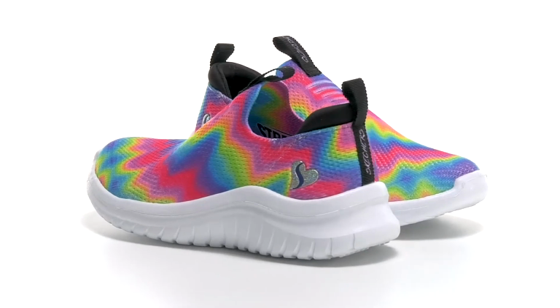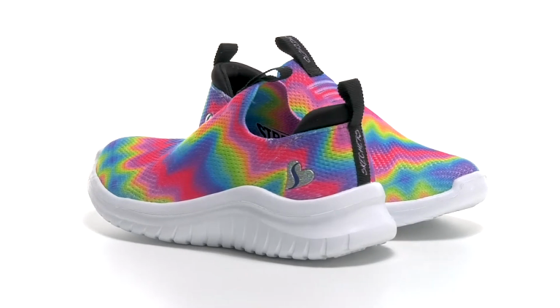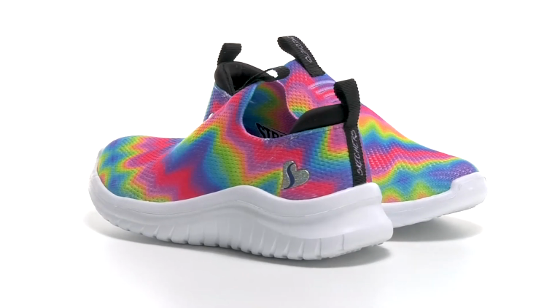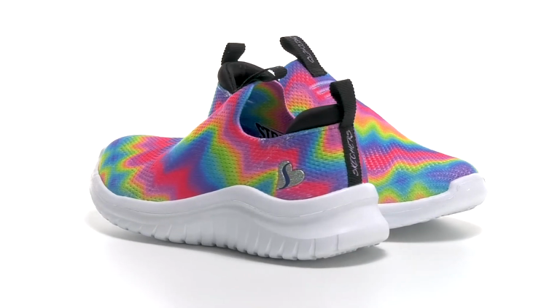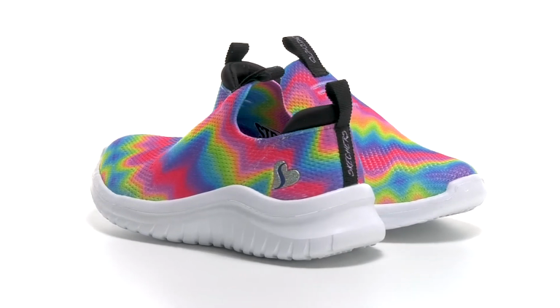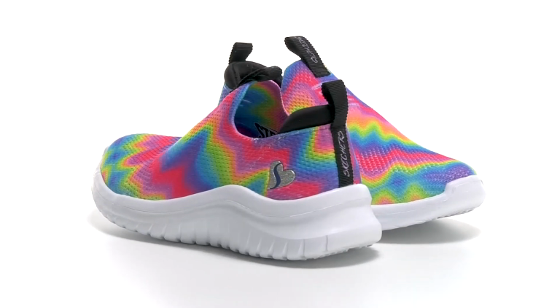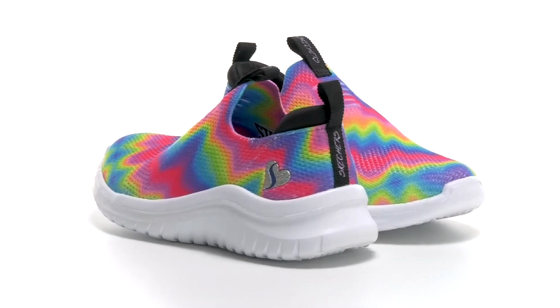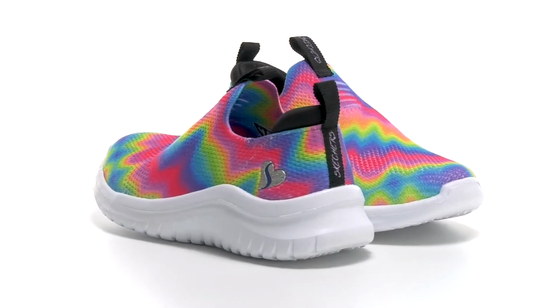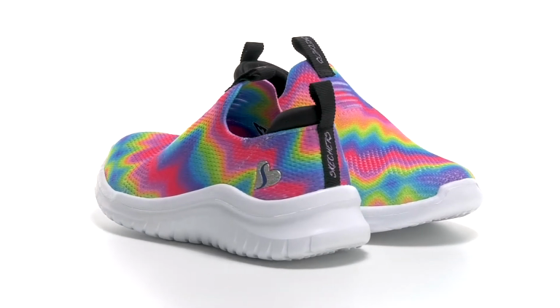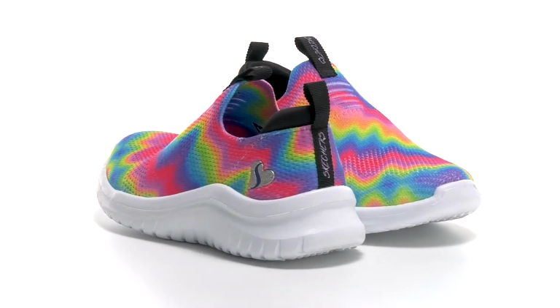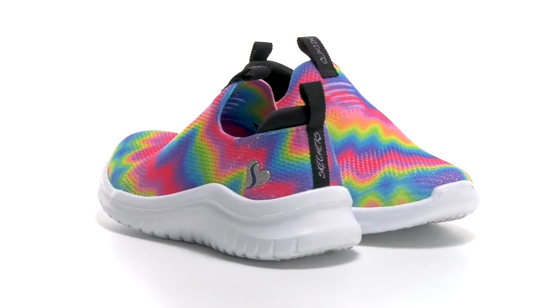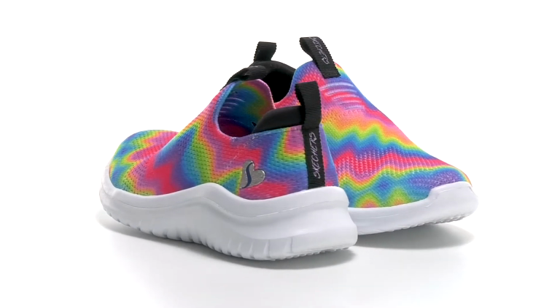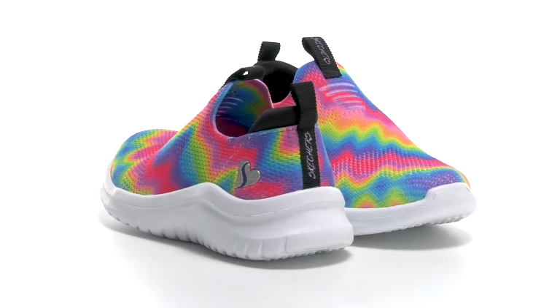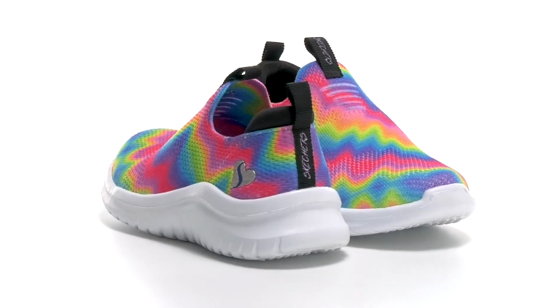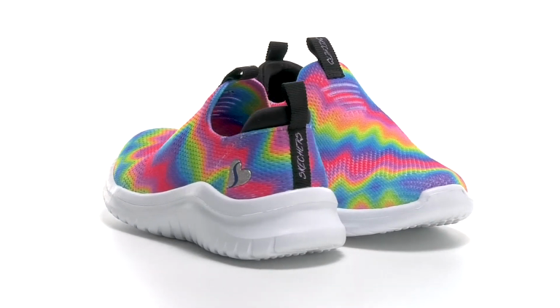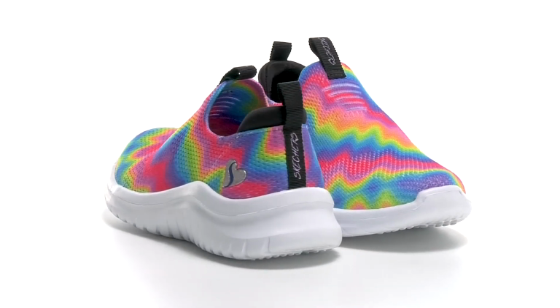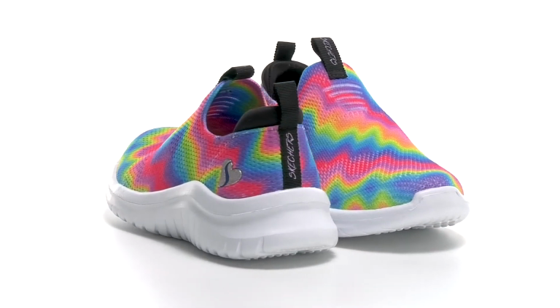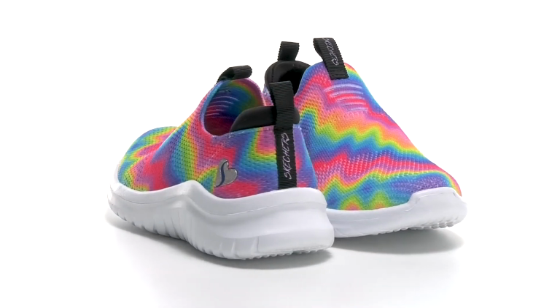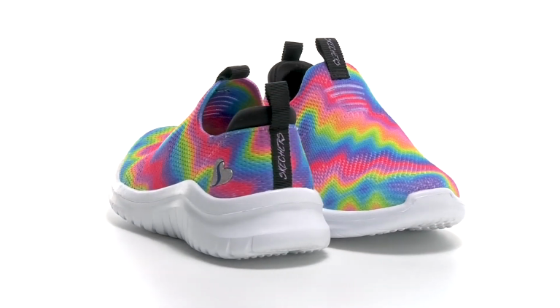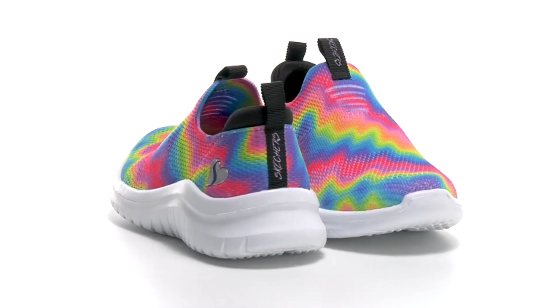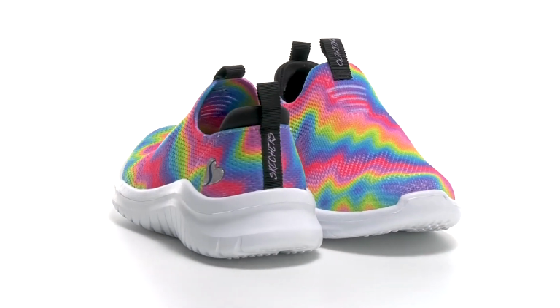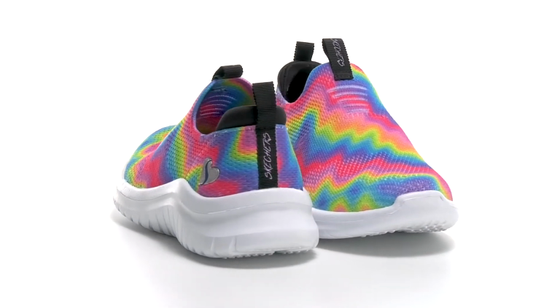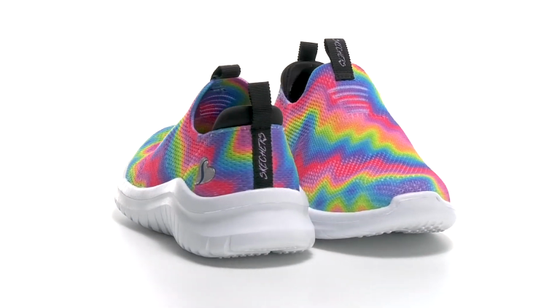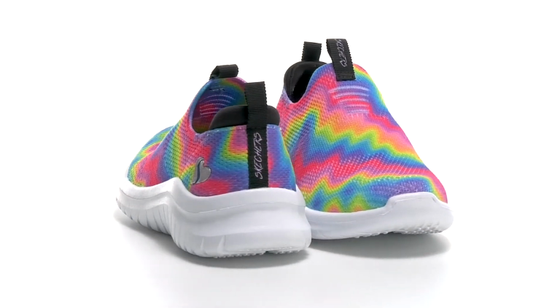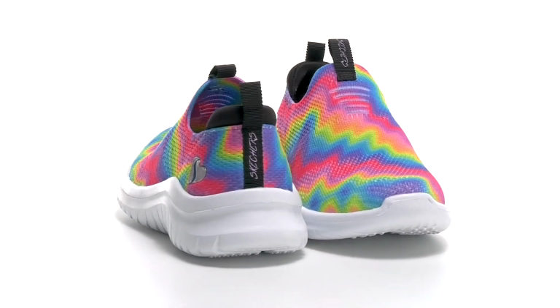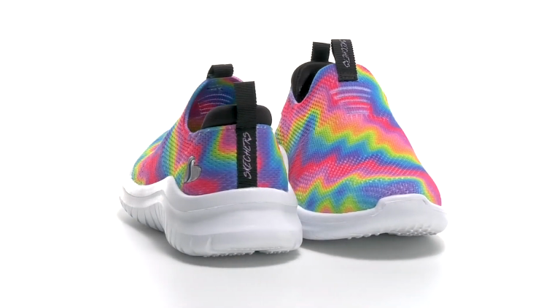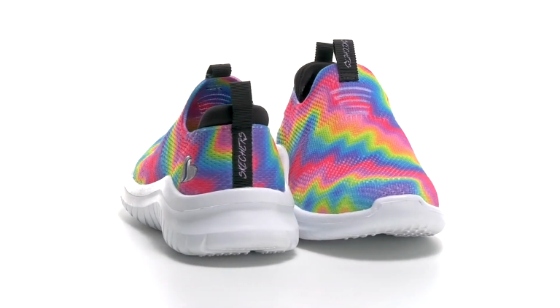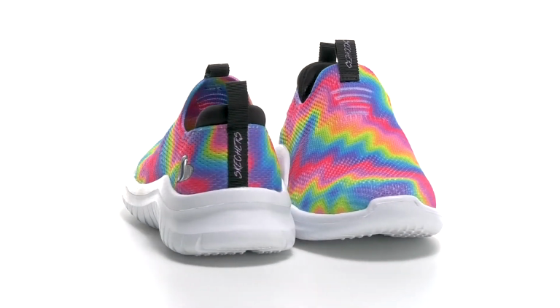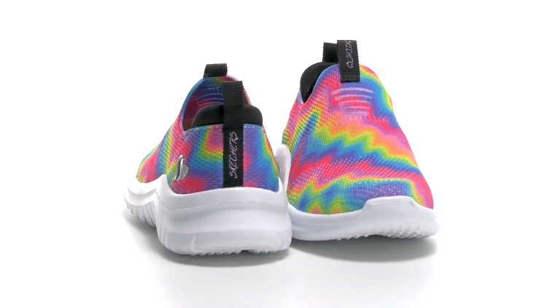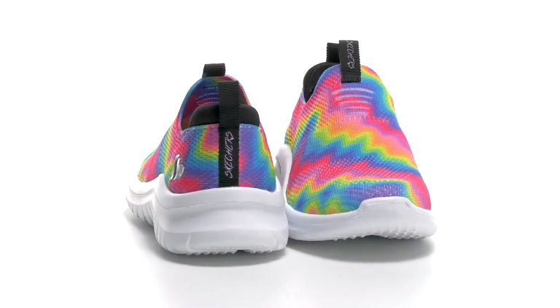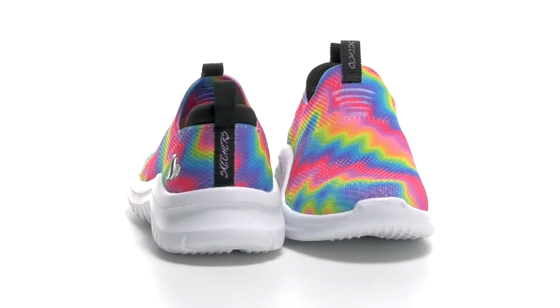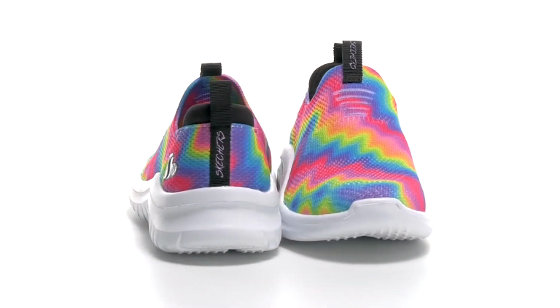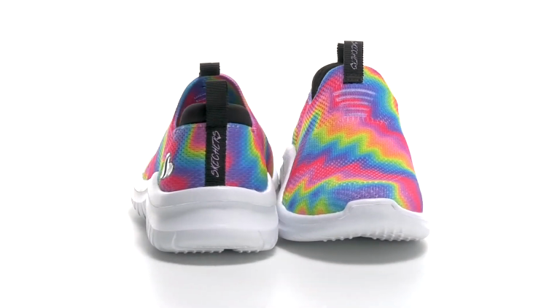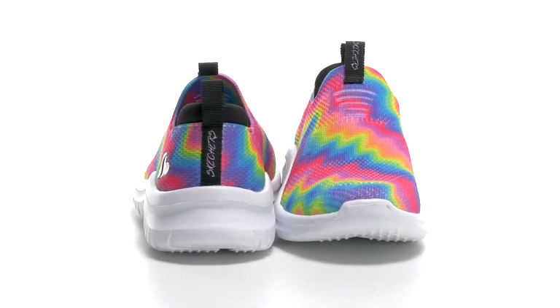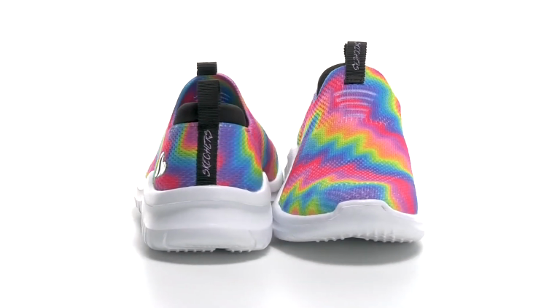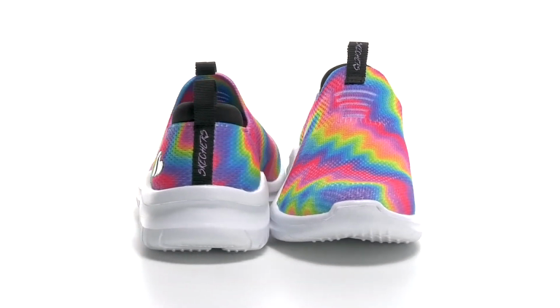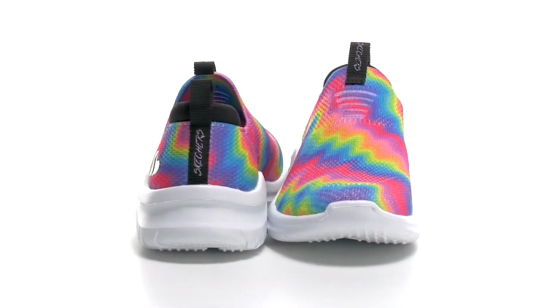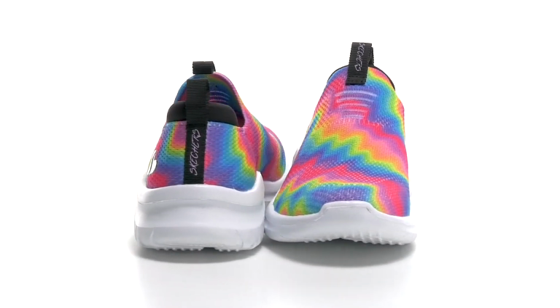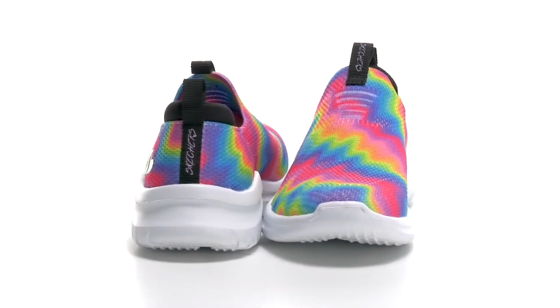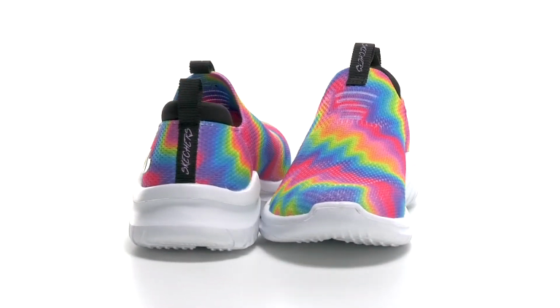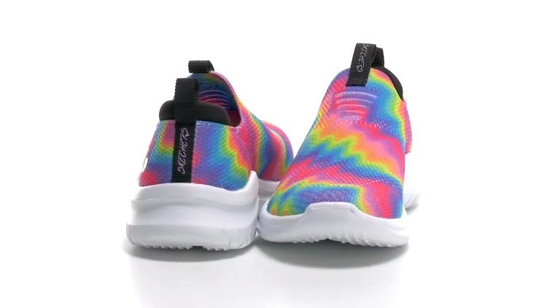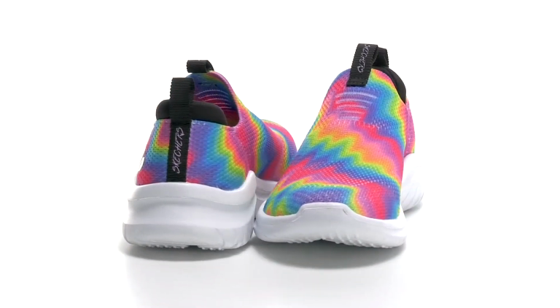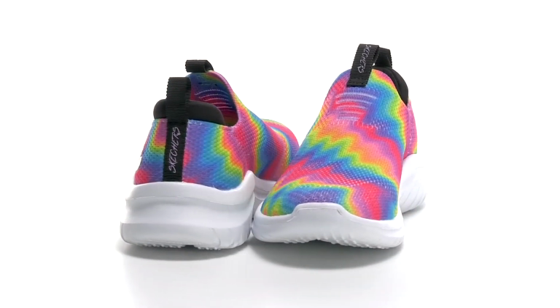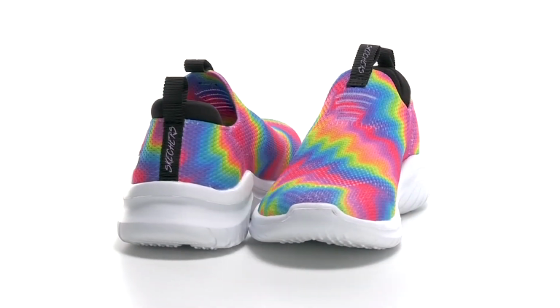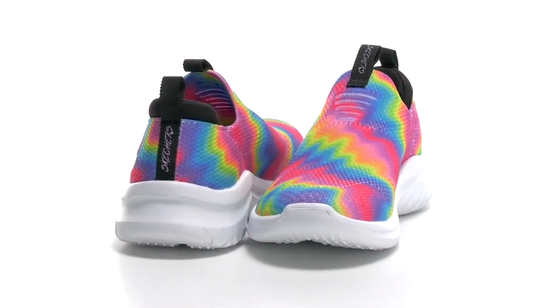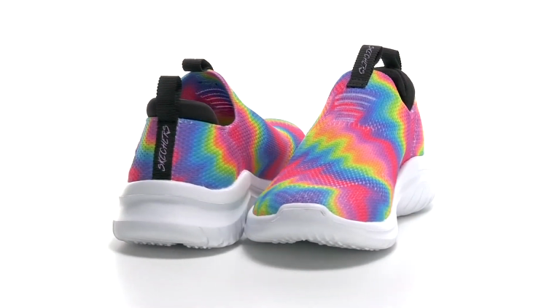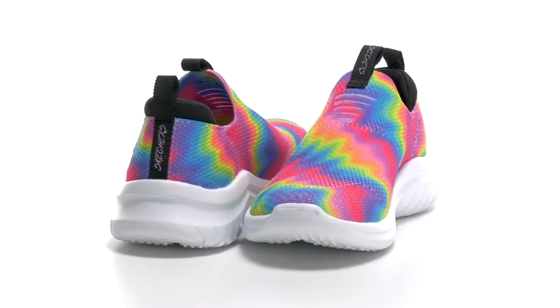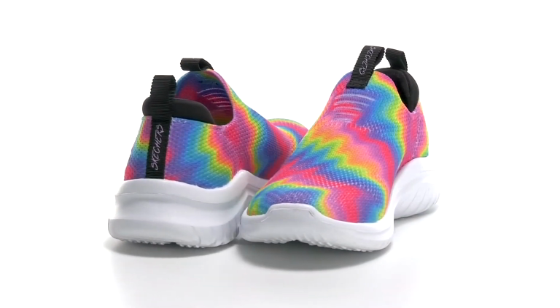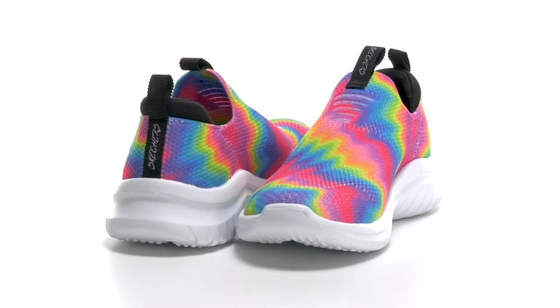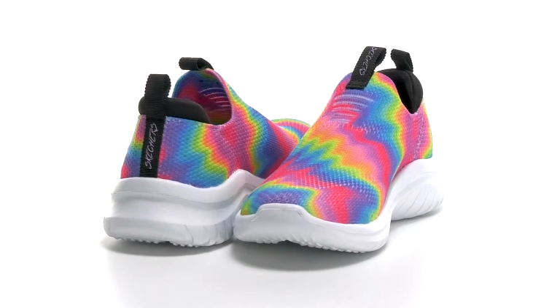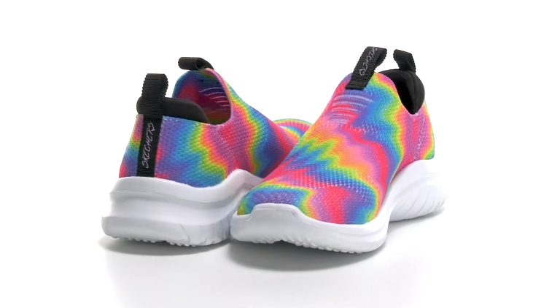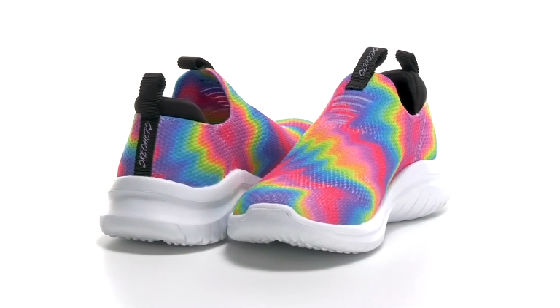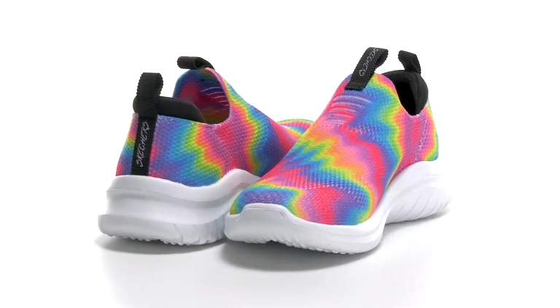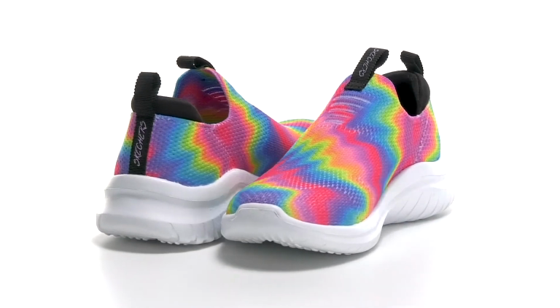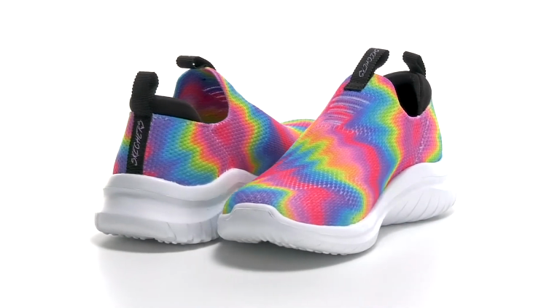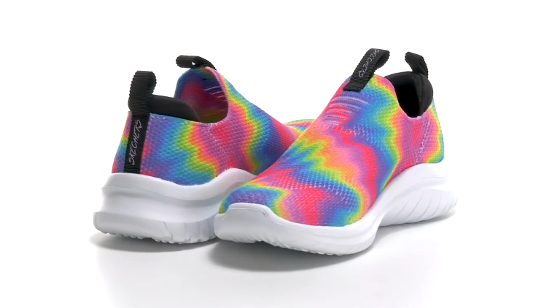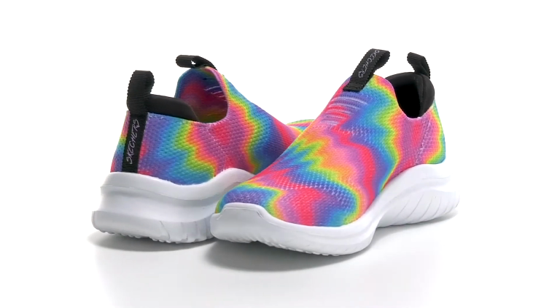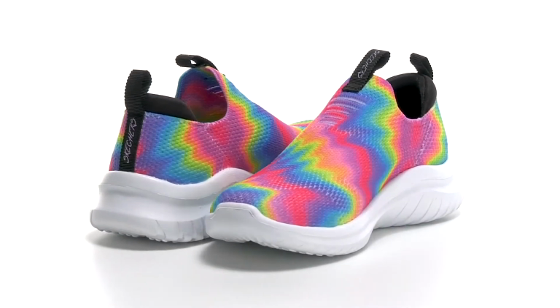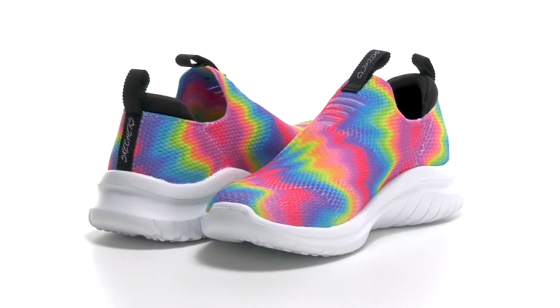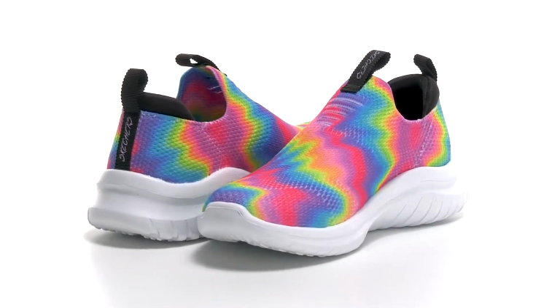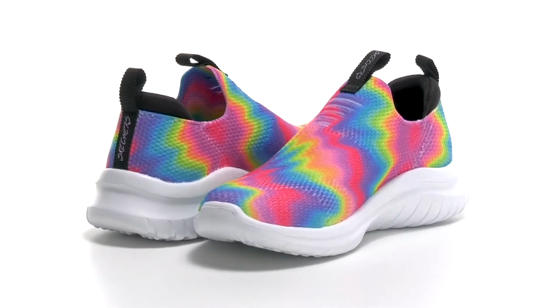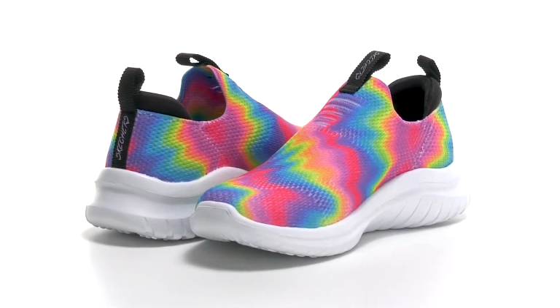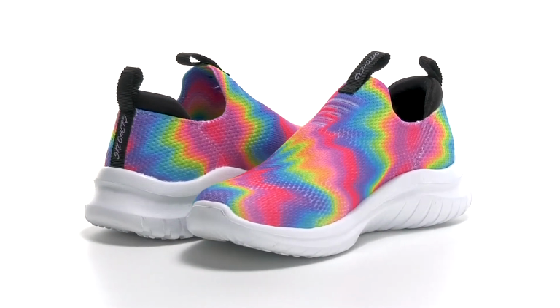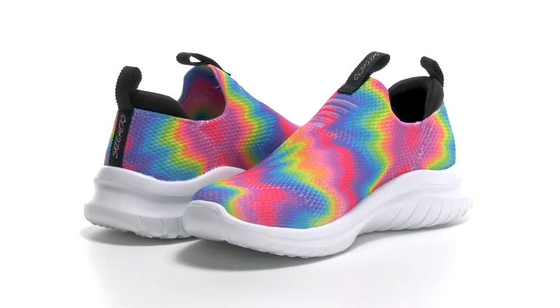This lightweight colorful design from Skechers is going to have your little ones comfortable on the playground or in their PE classes.